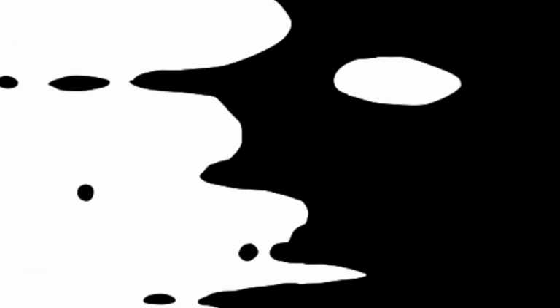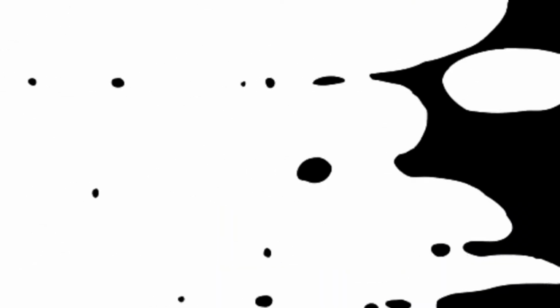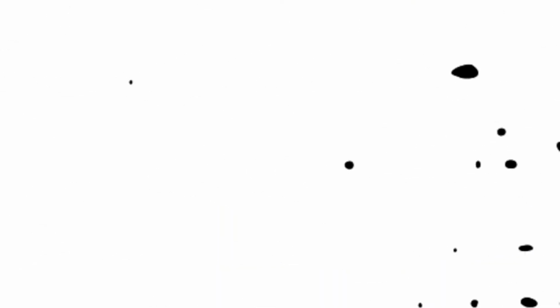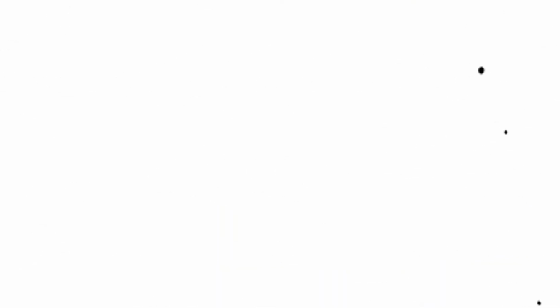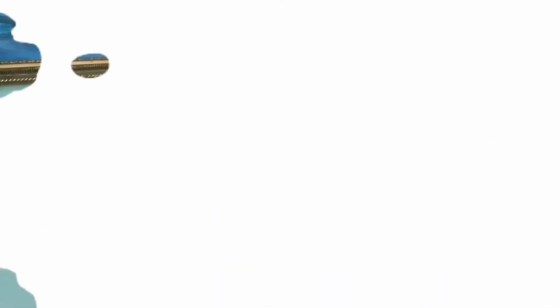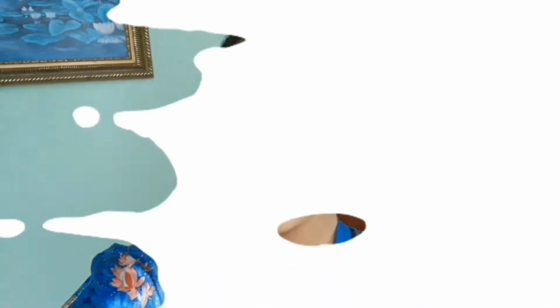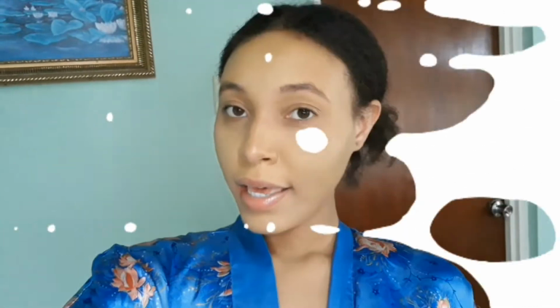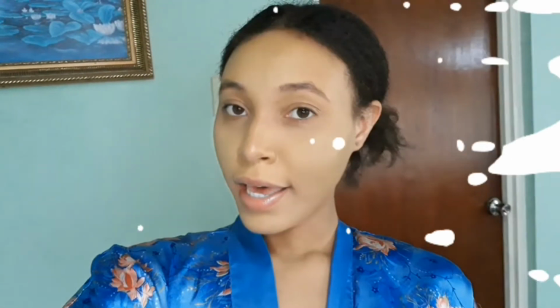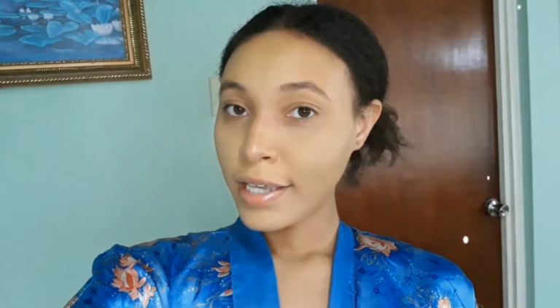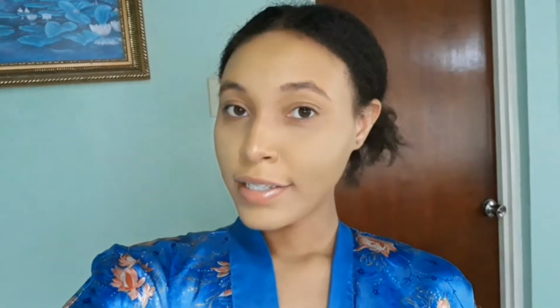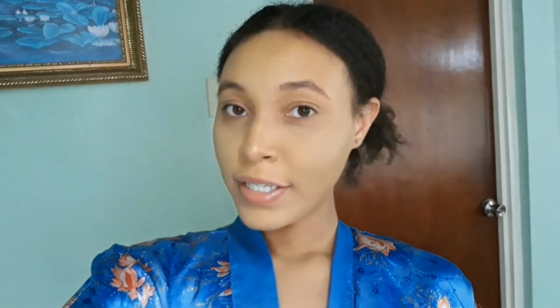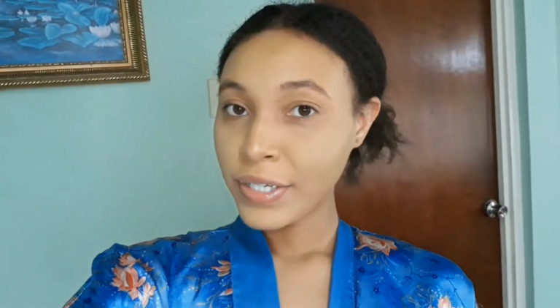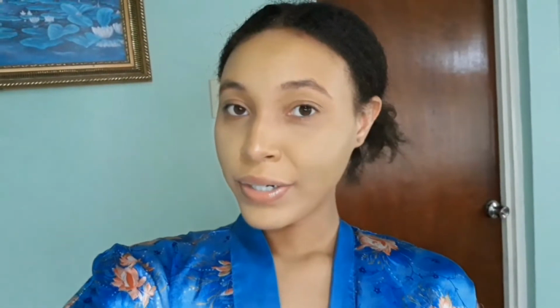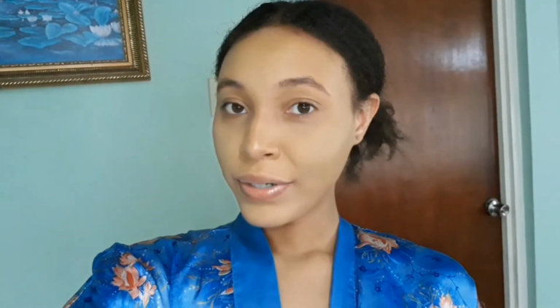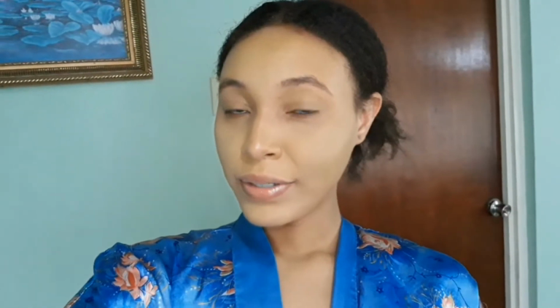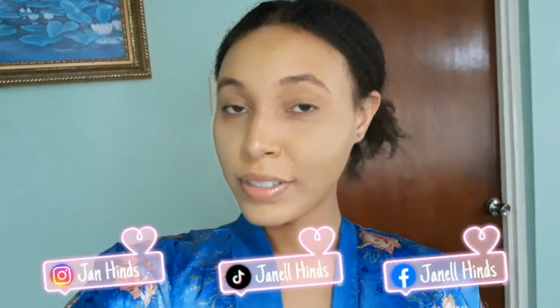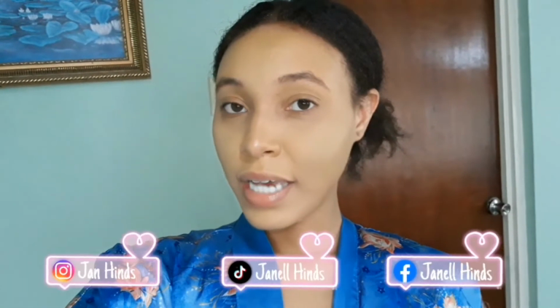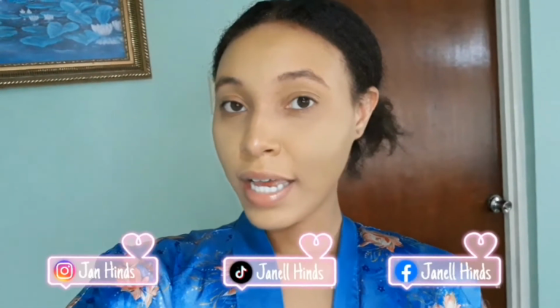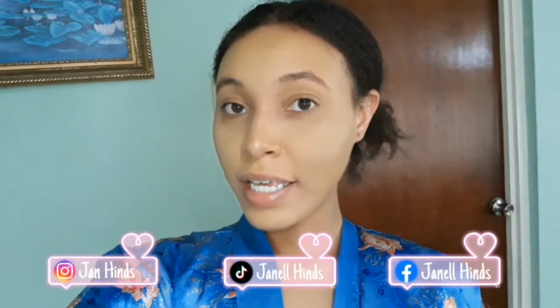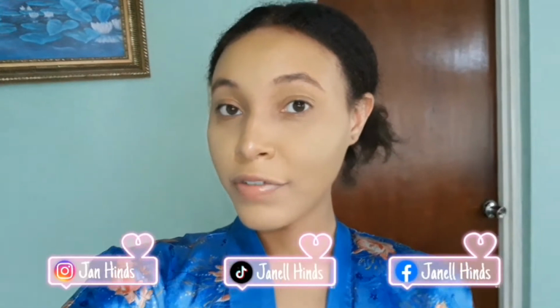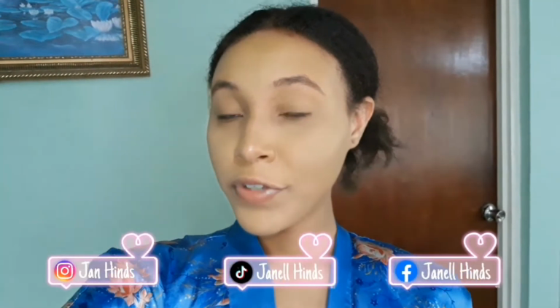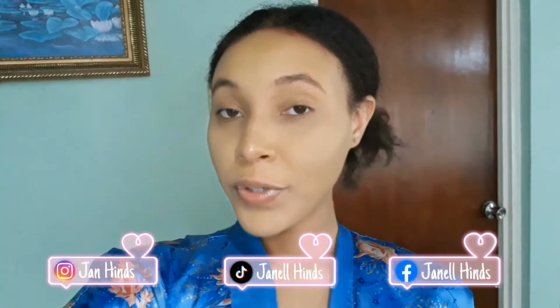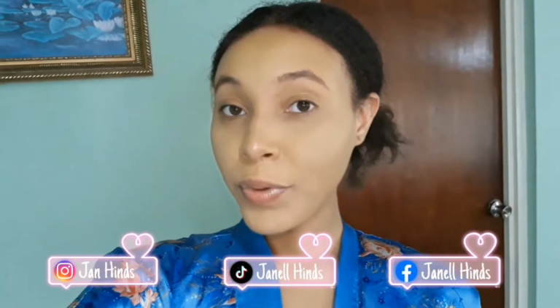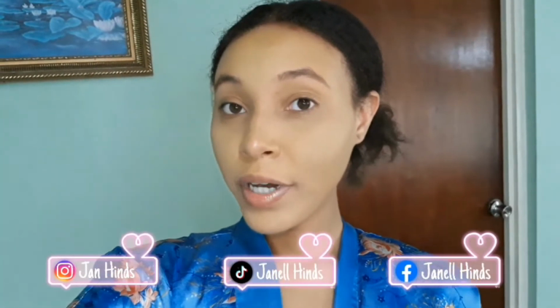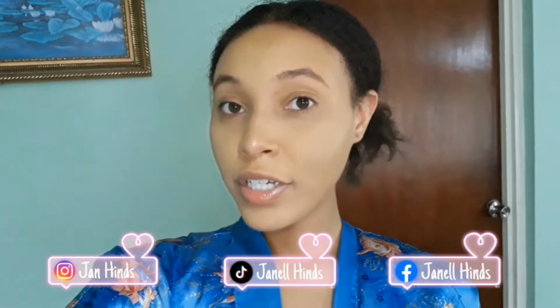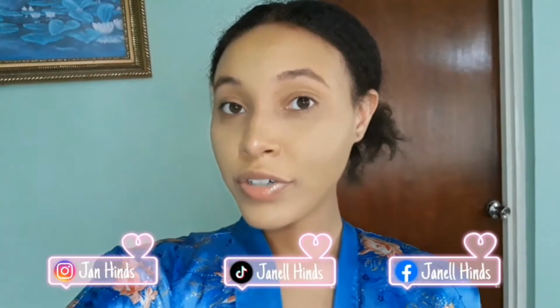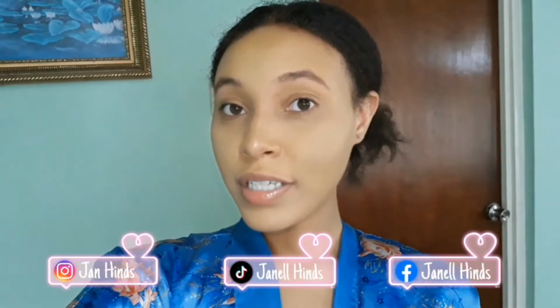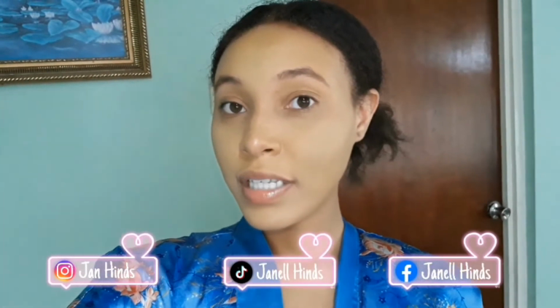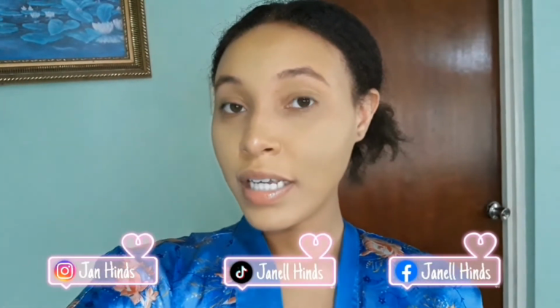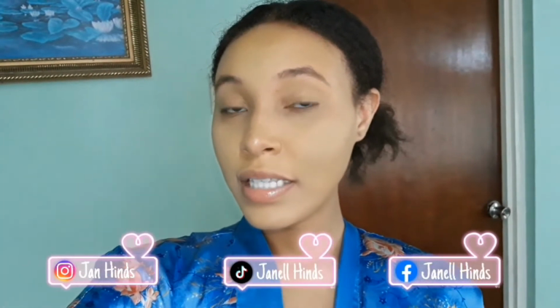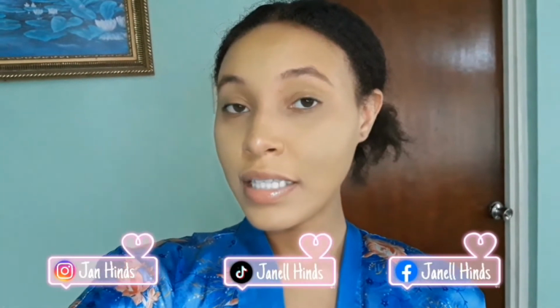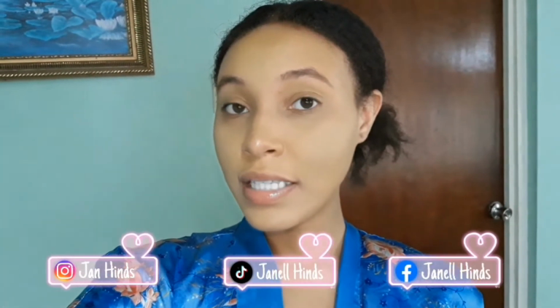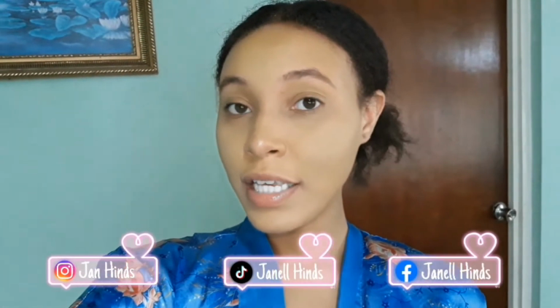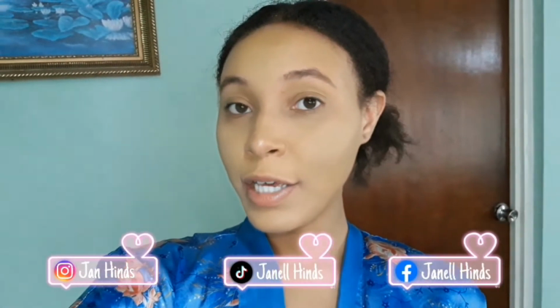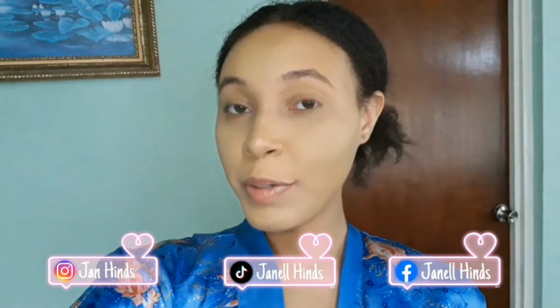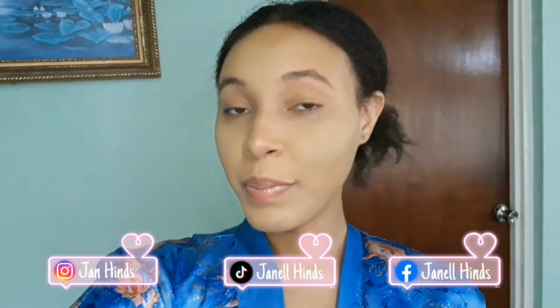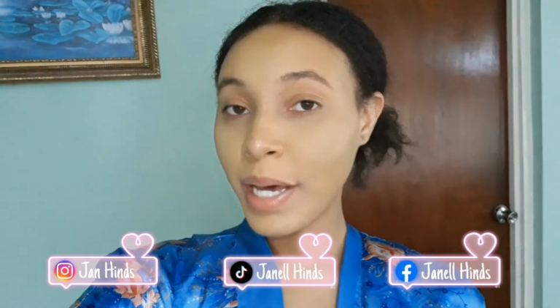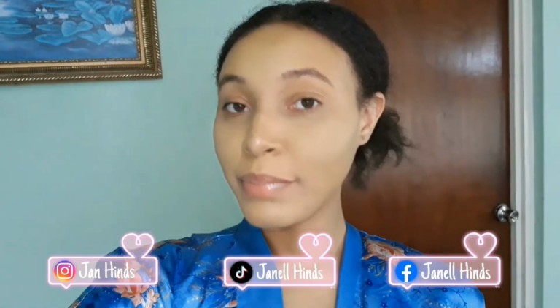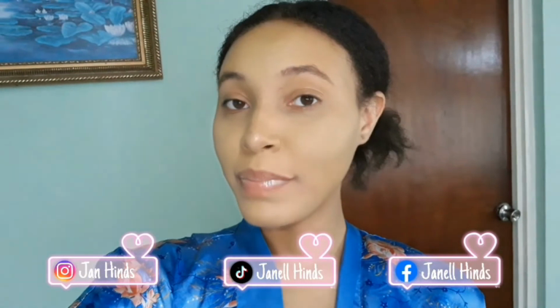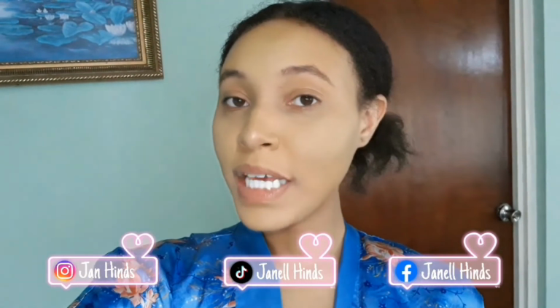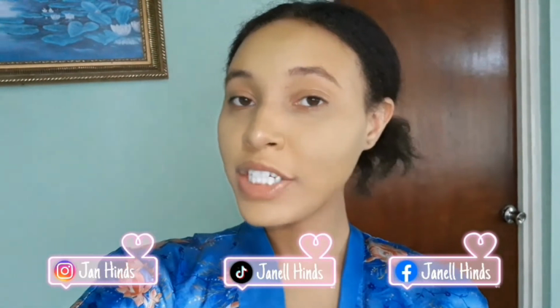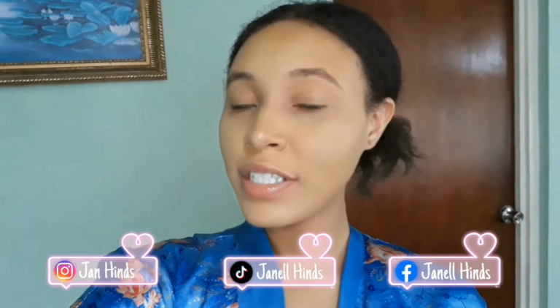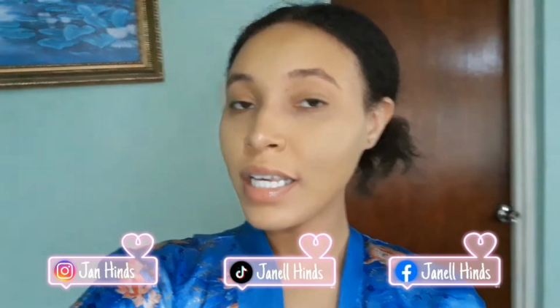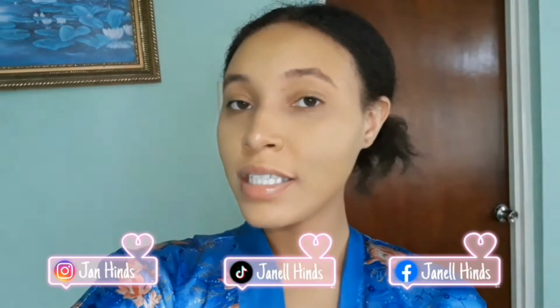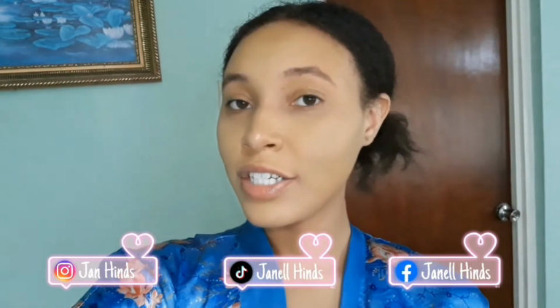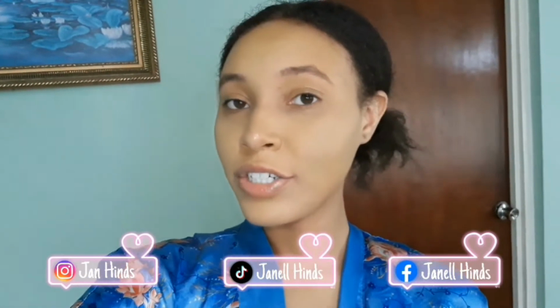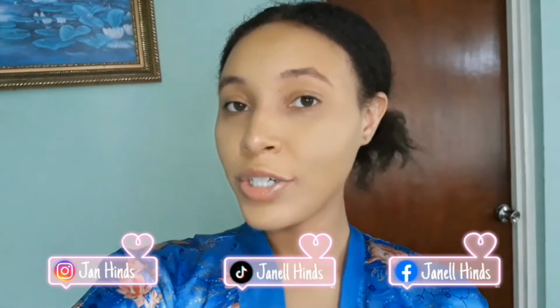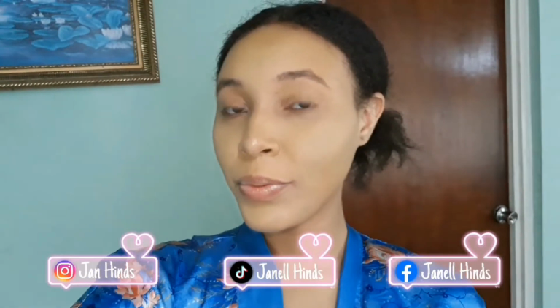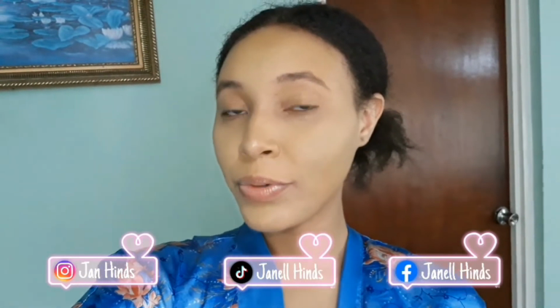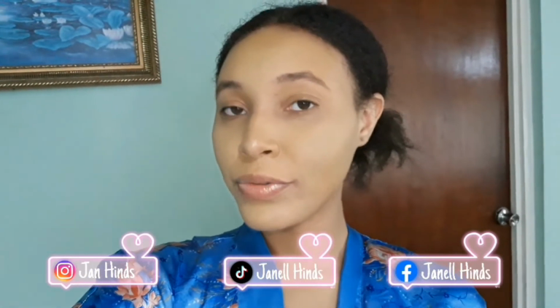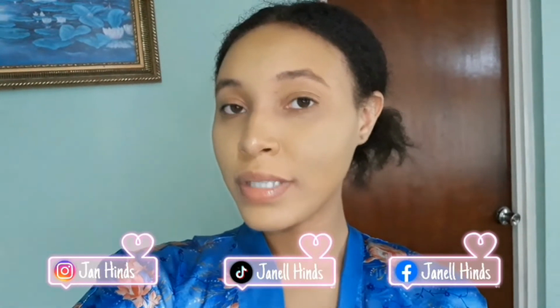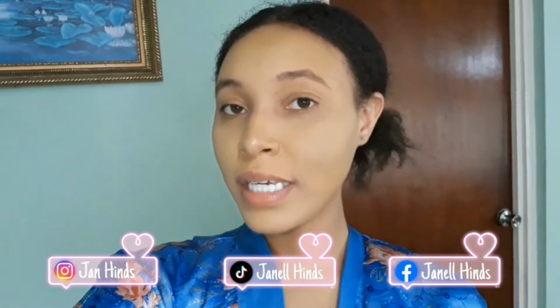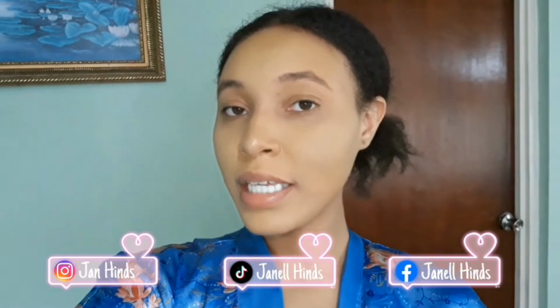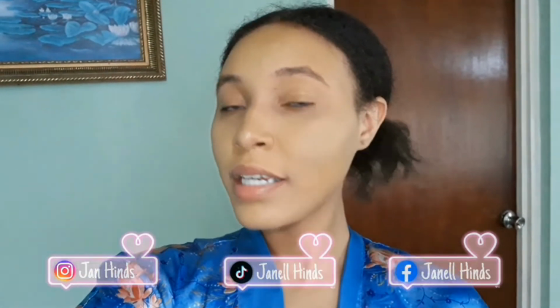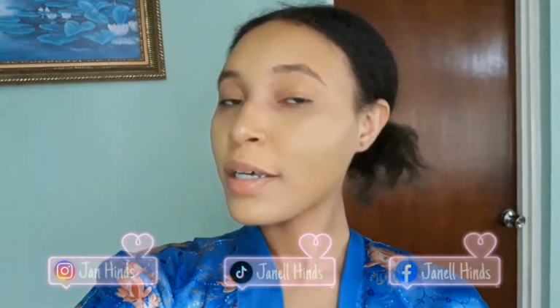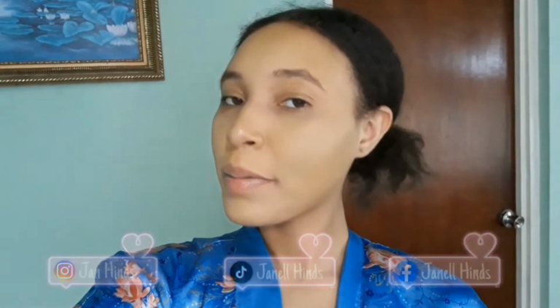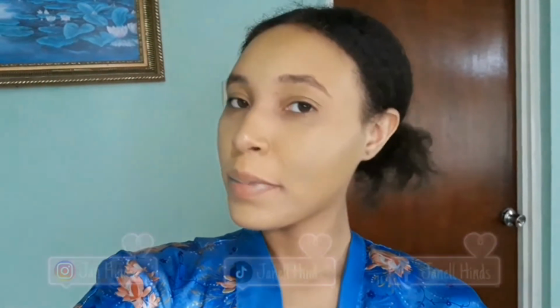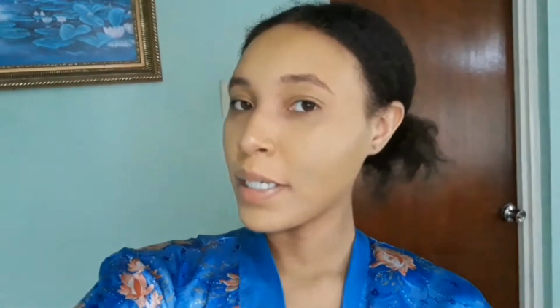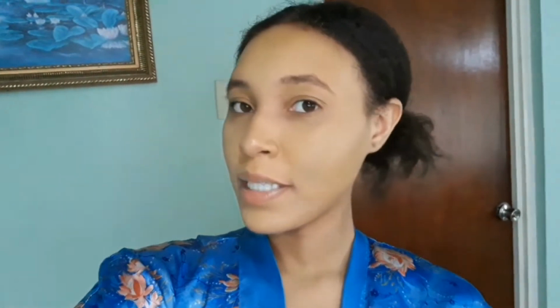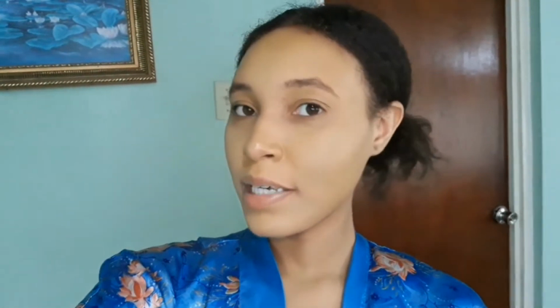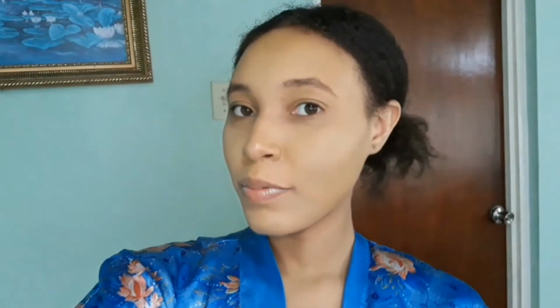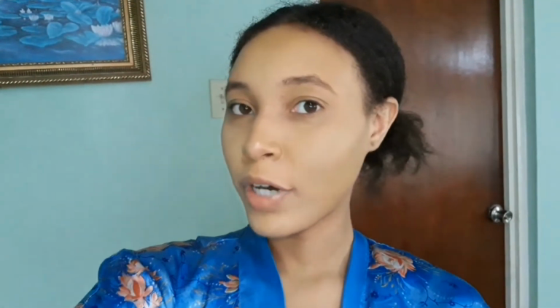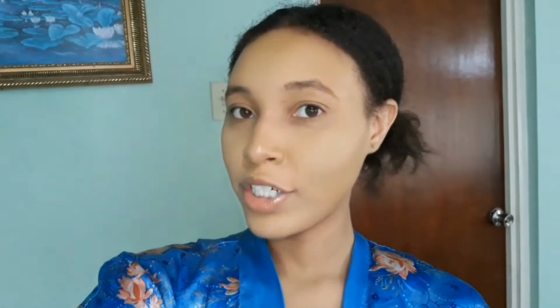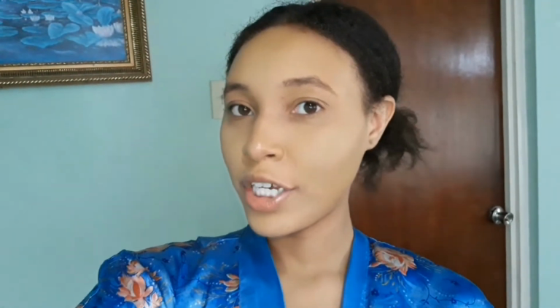Hey guys, it's your girl Jan. If you are interested in seeing my beach-scented shower routine, please keep watching.